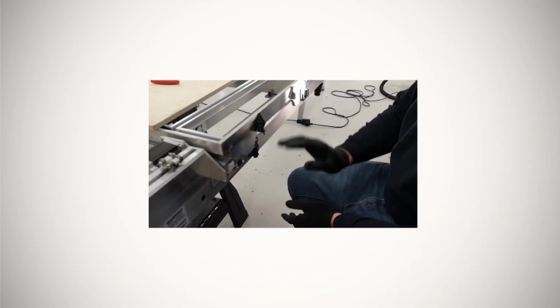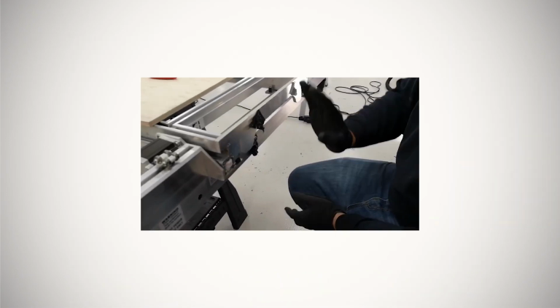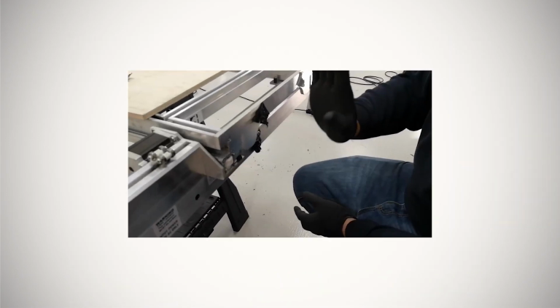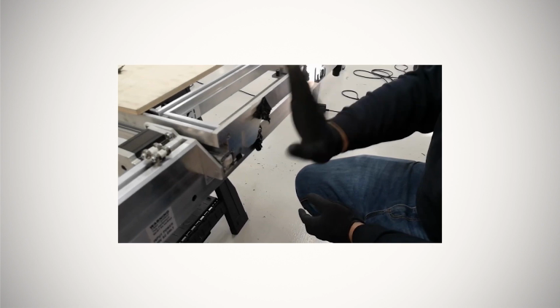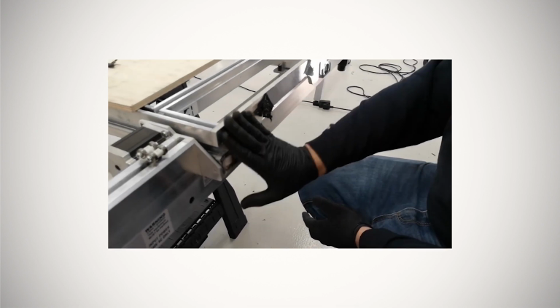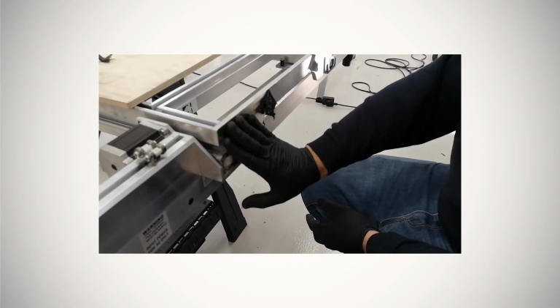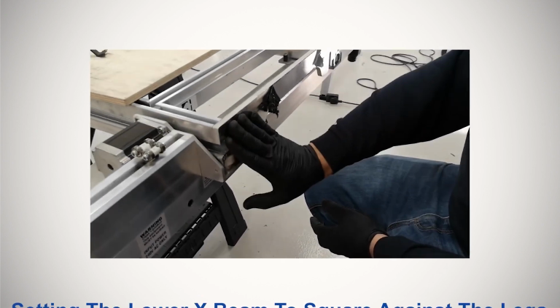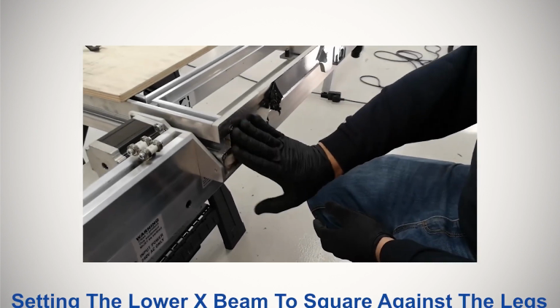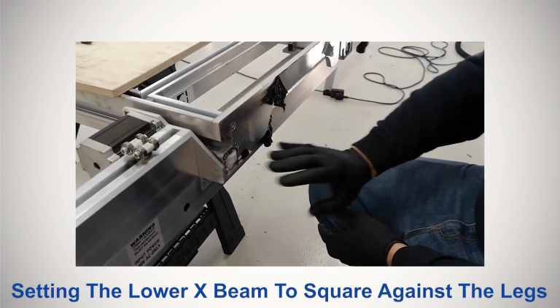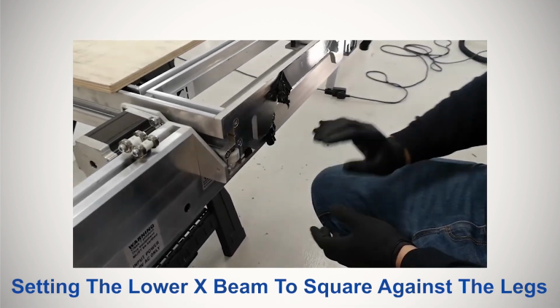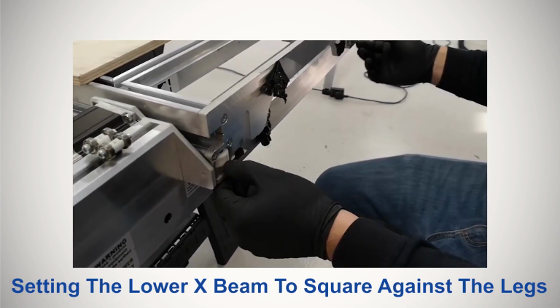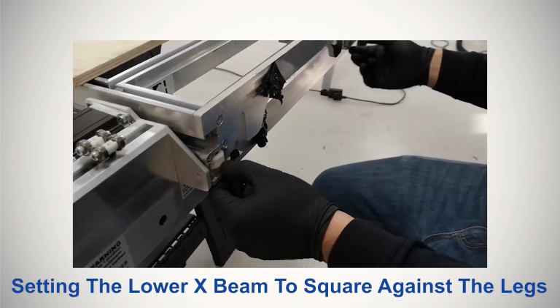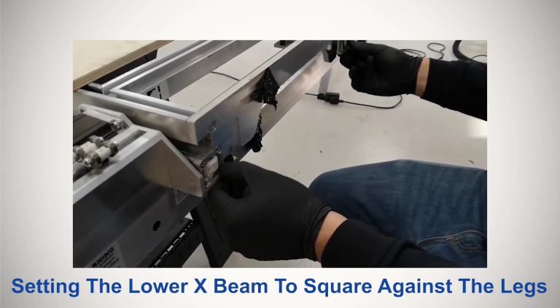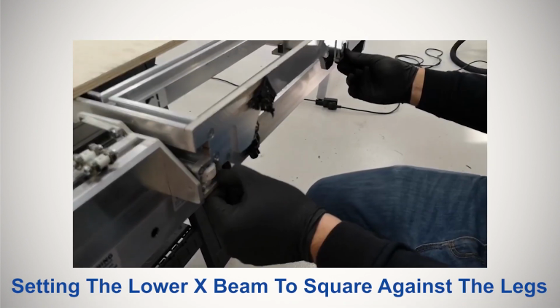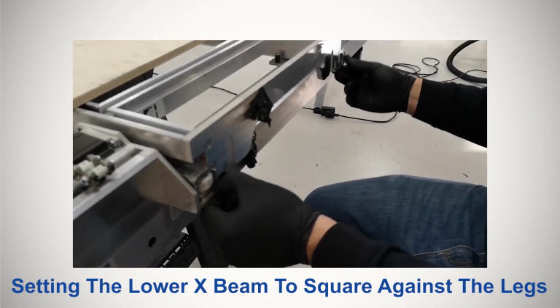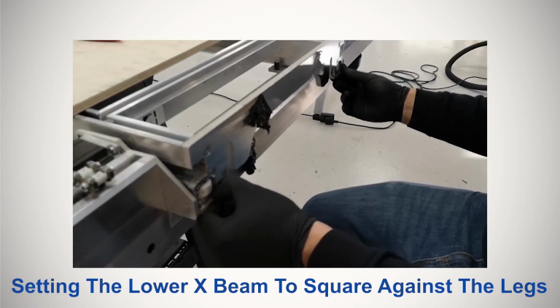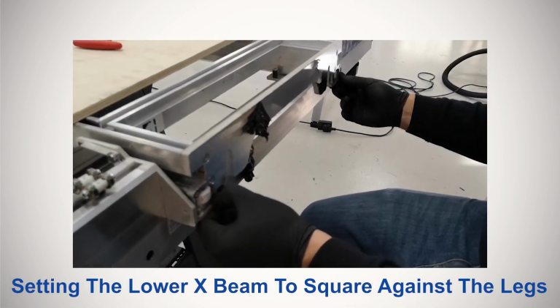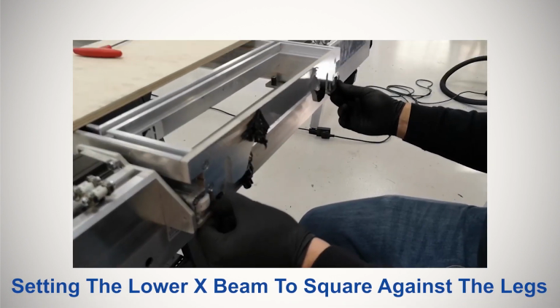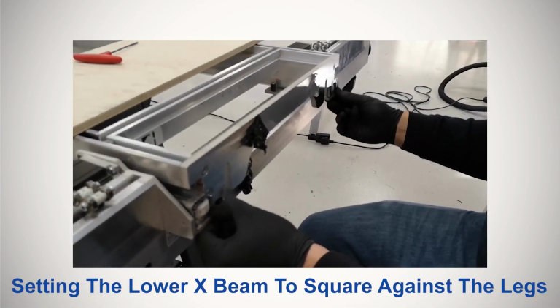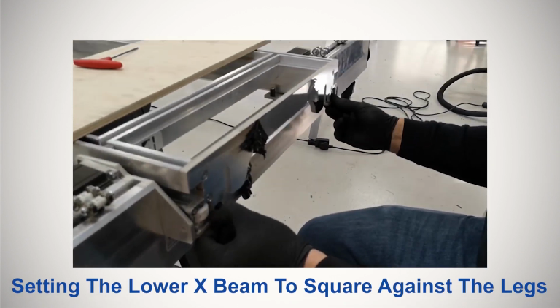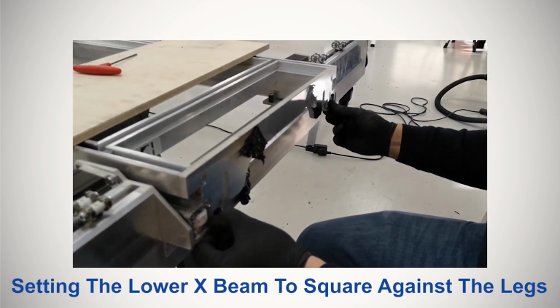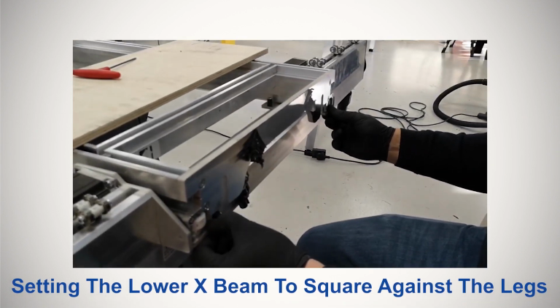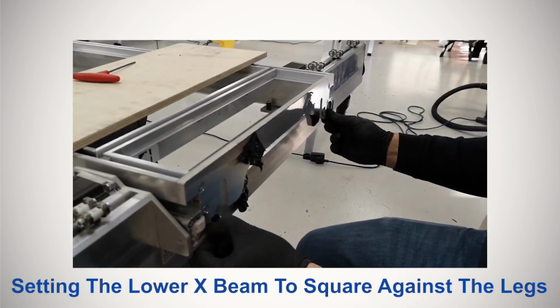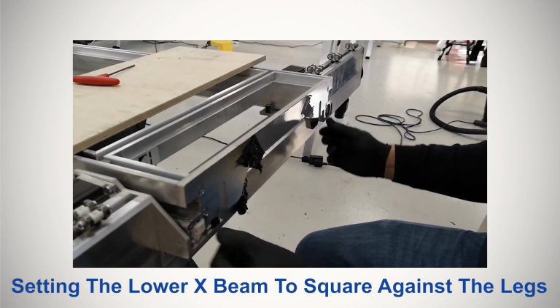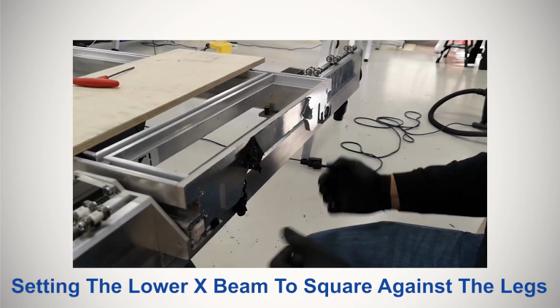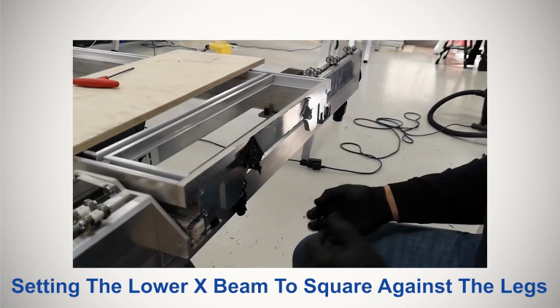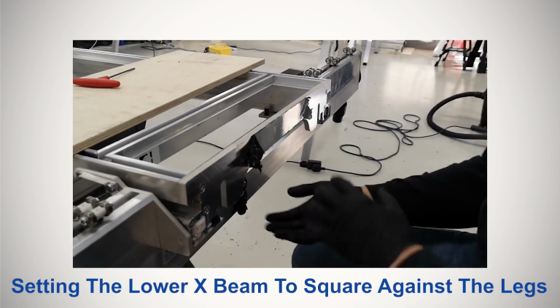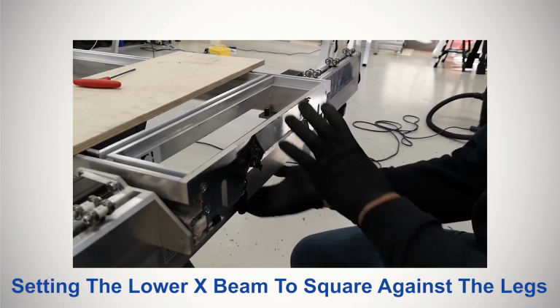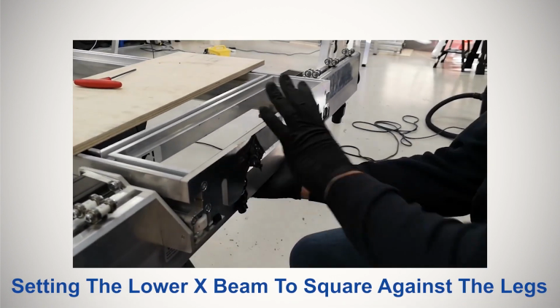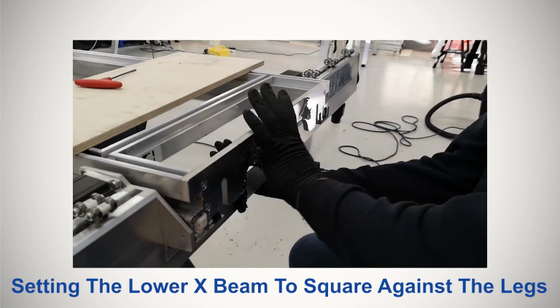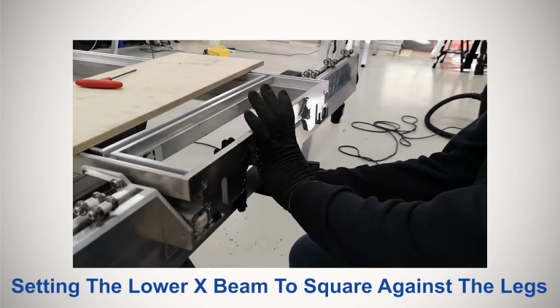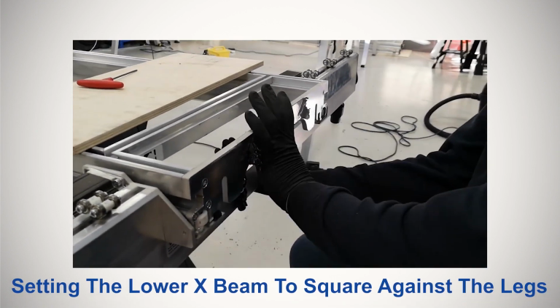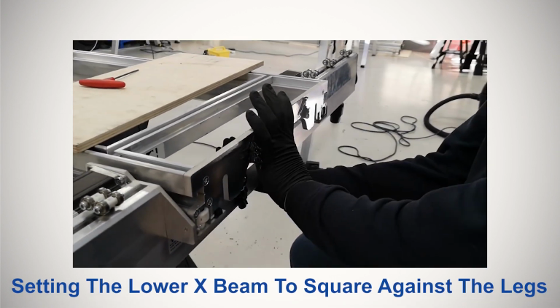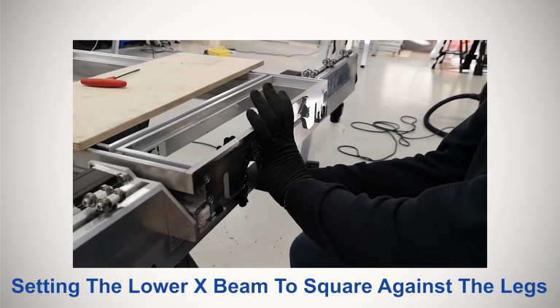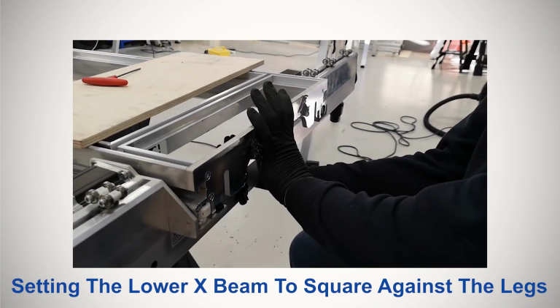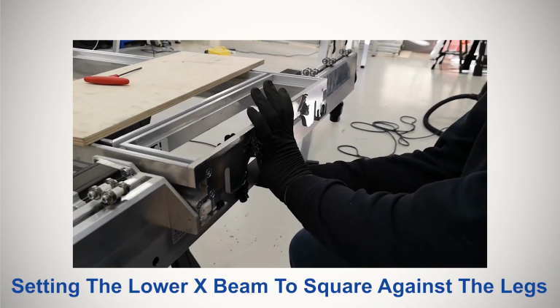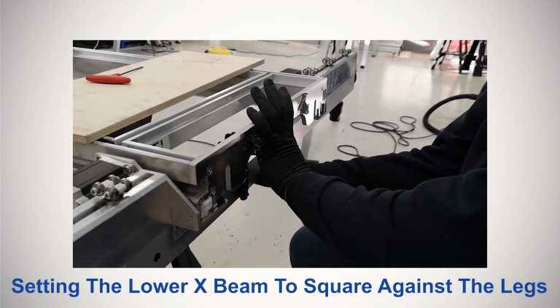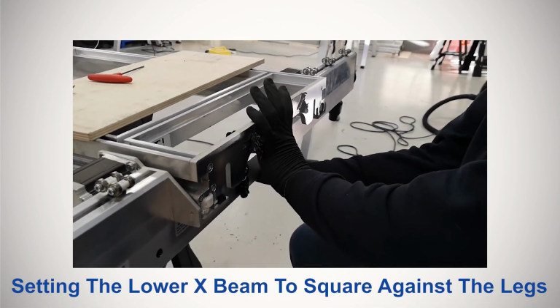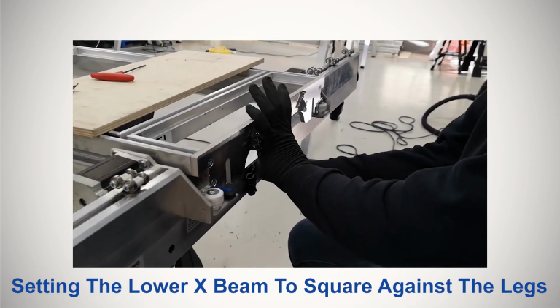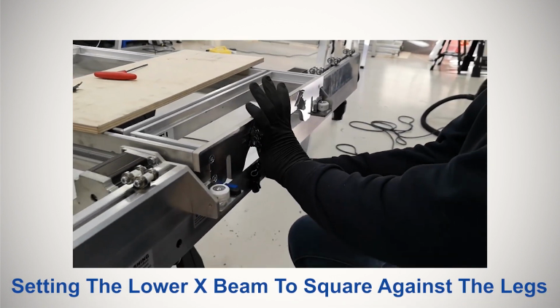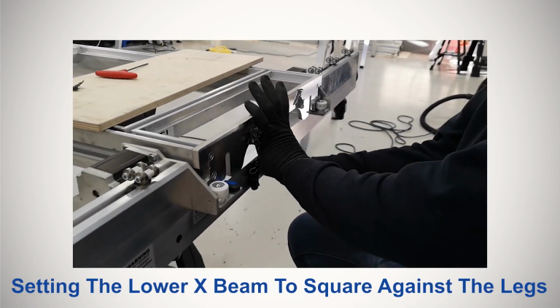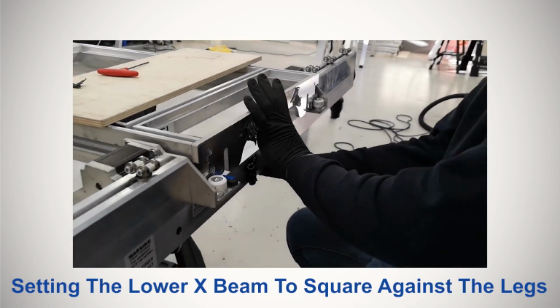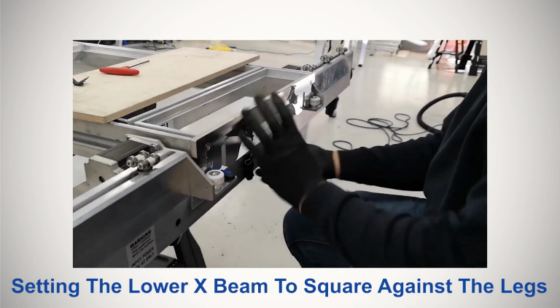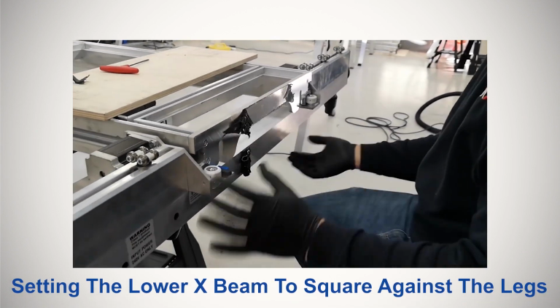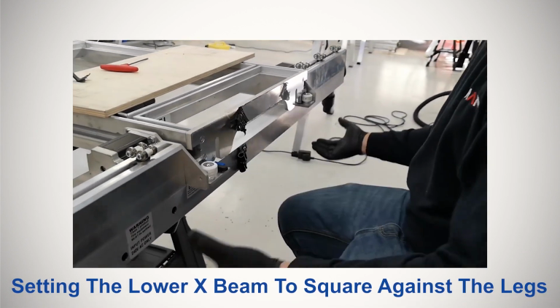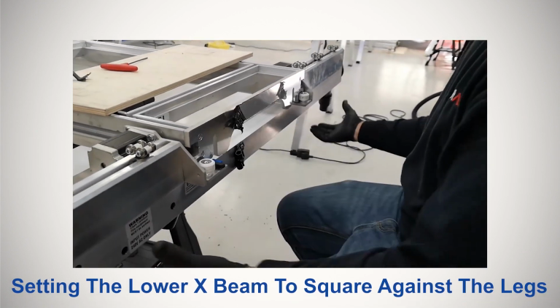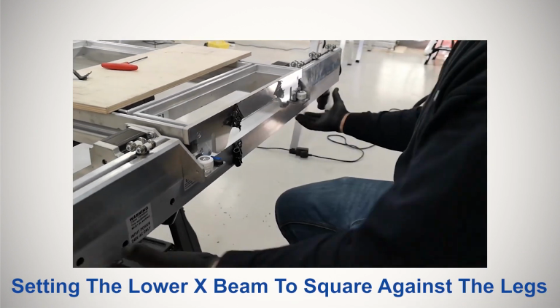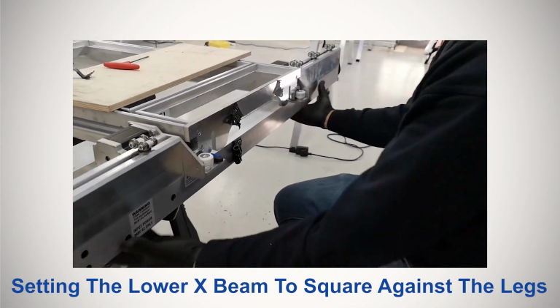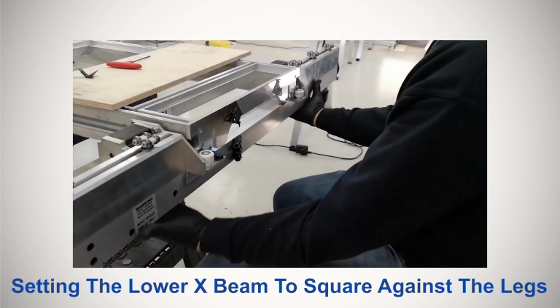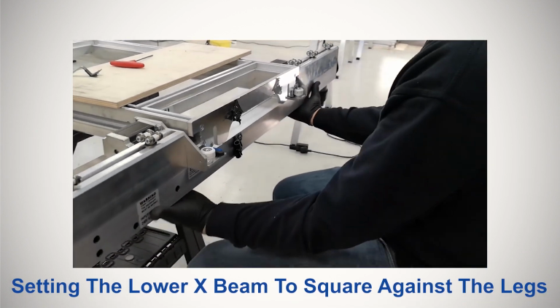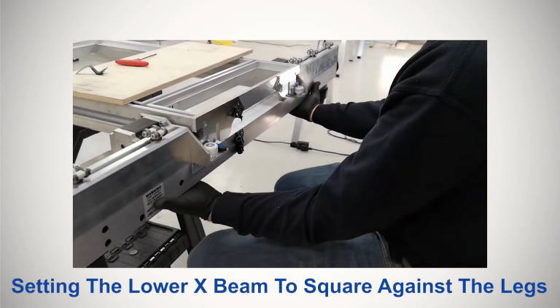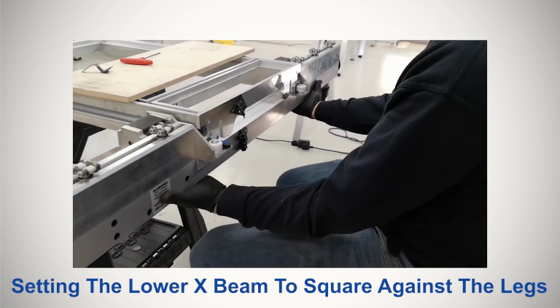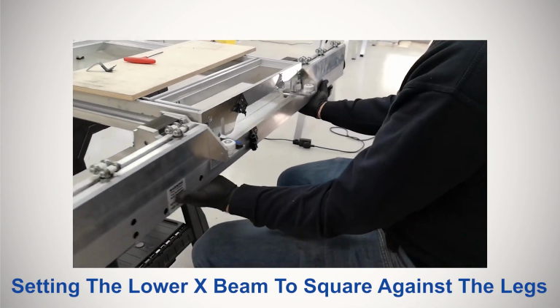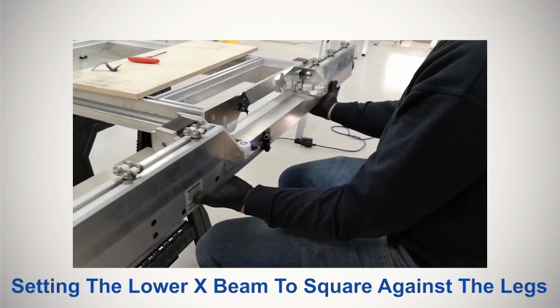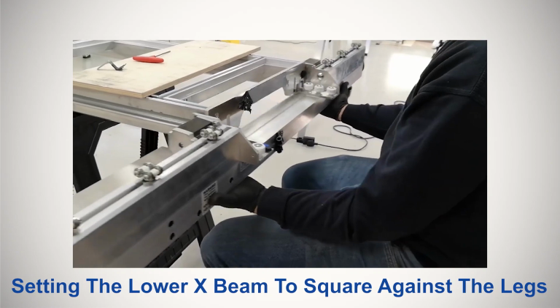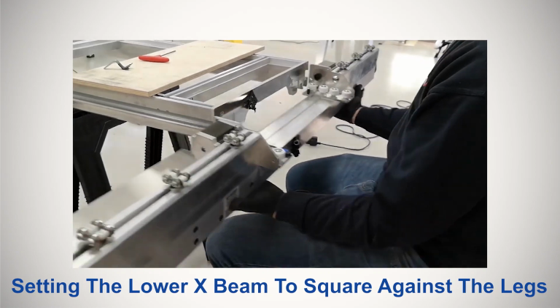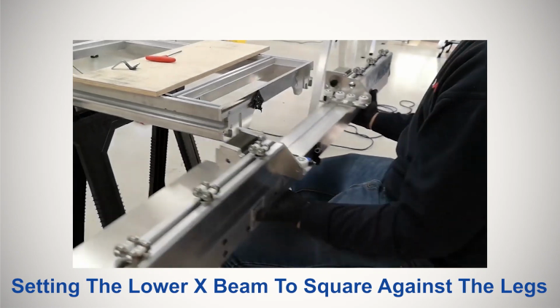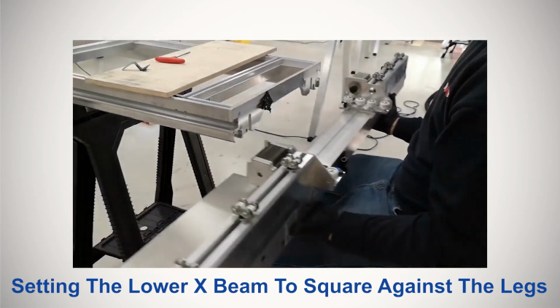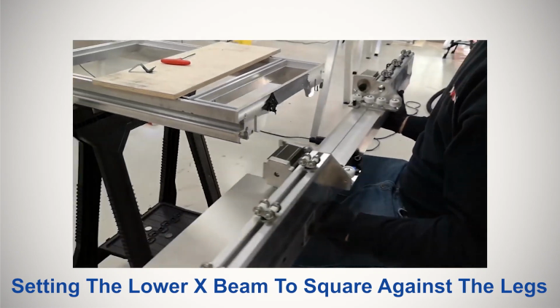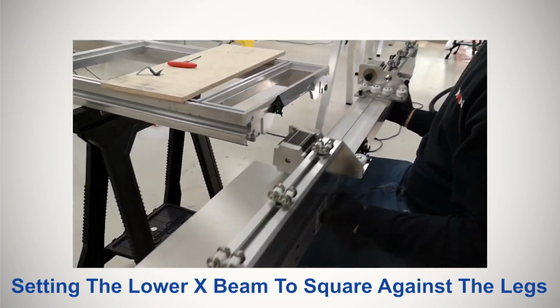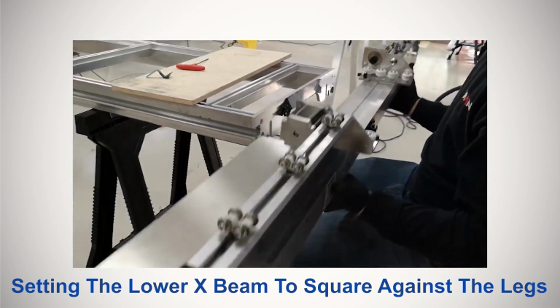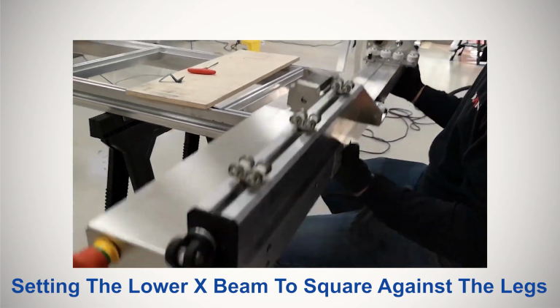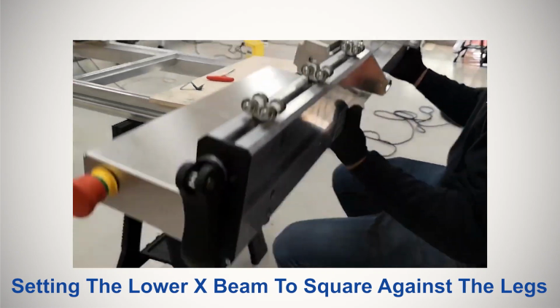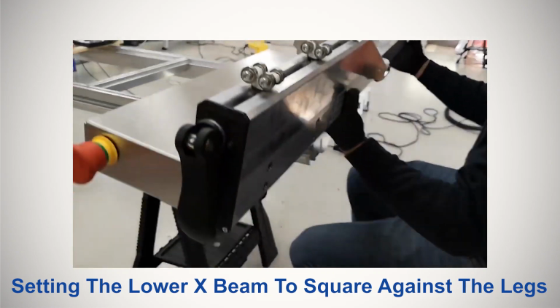This video covers how to square the lower X-beam against the legs by applying the correct preload to the wheels on the lower beam.